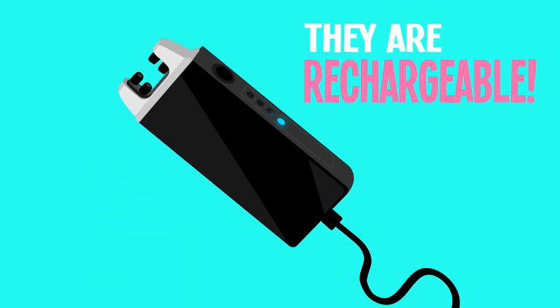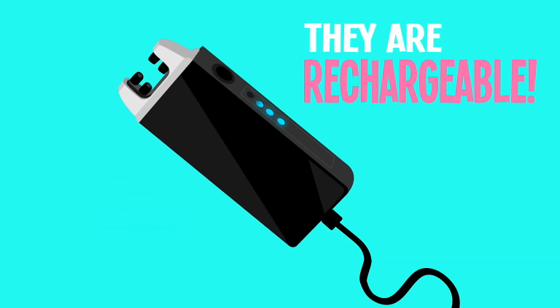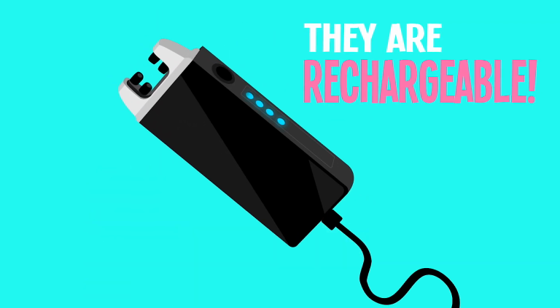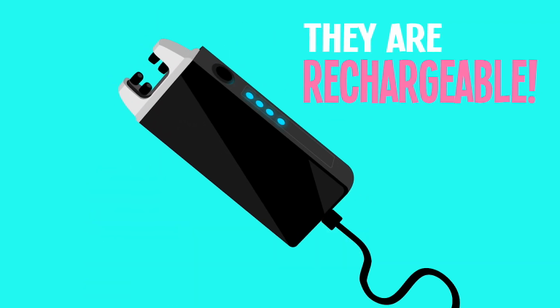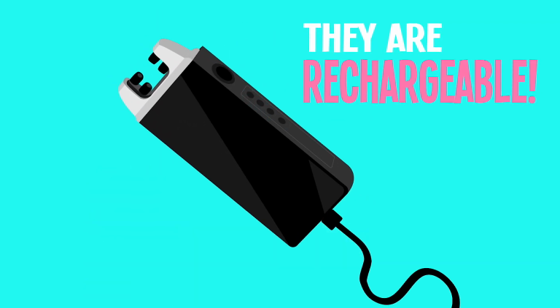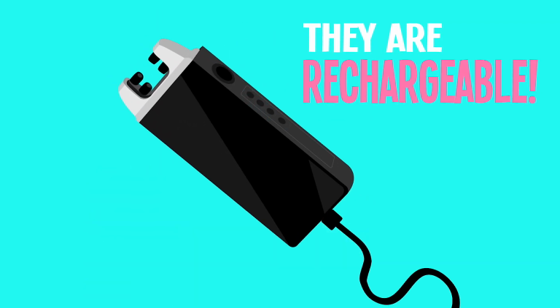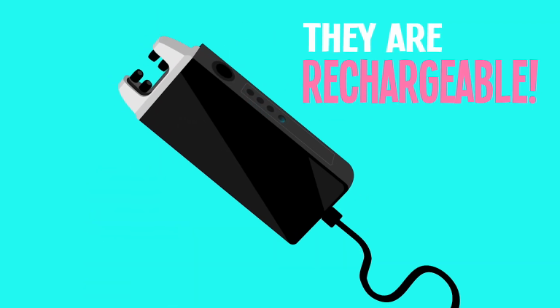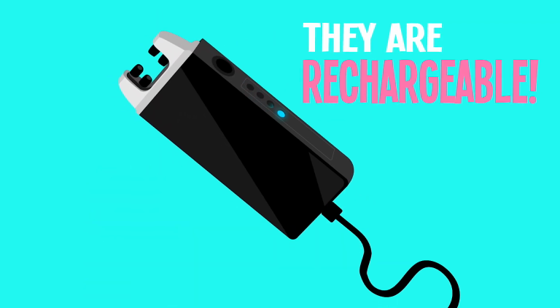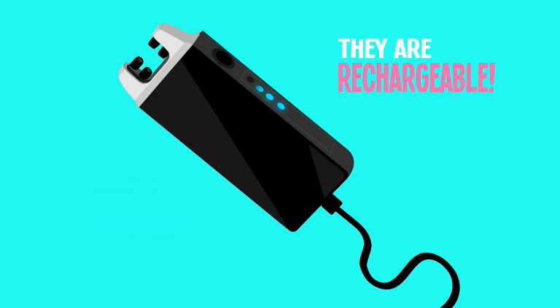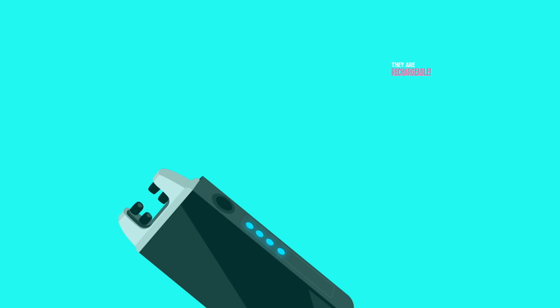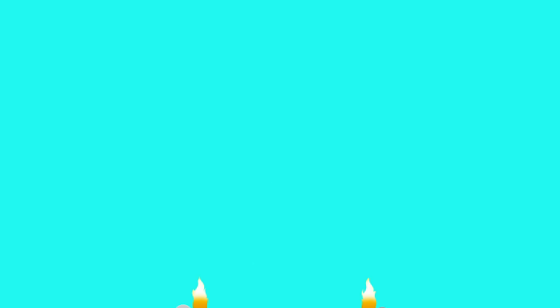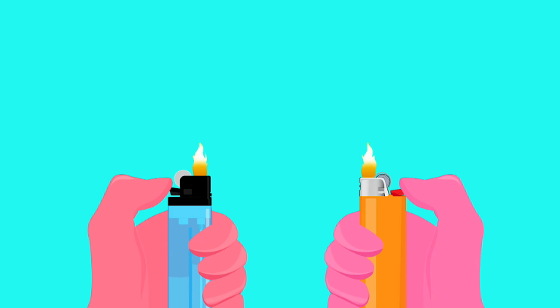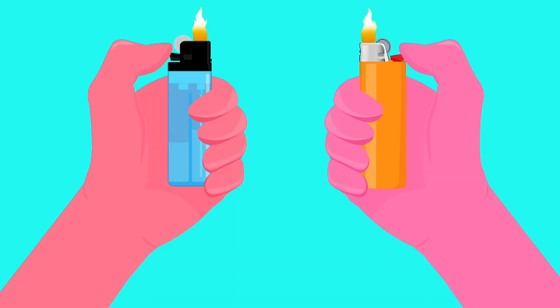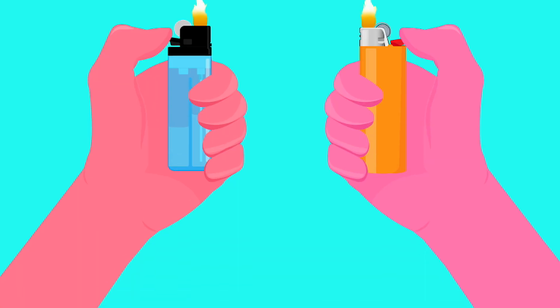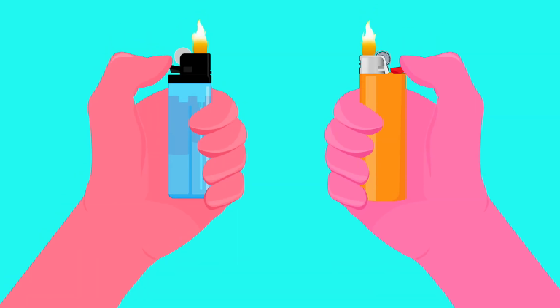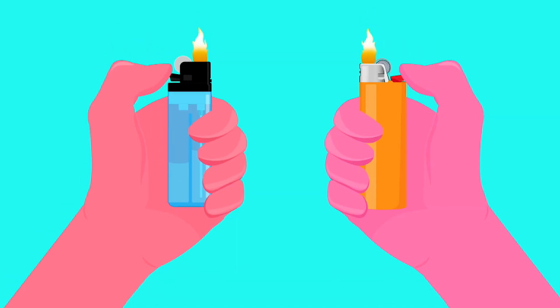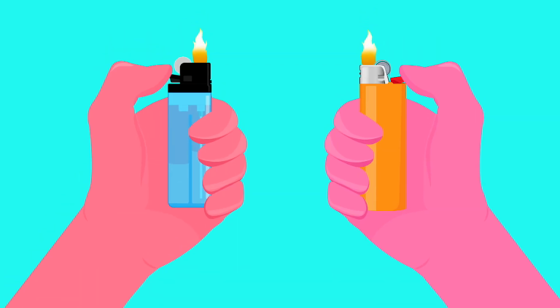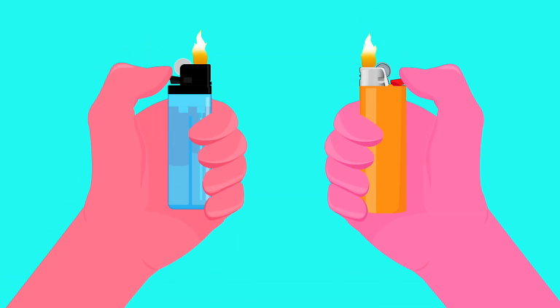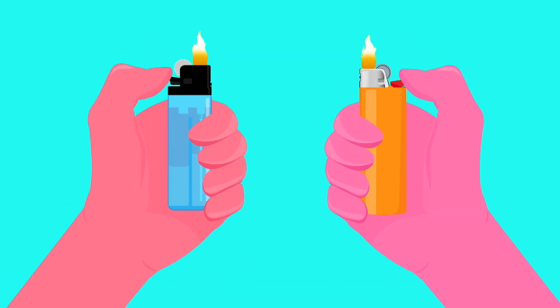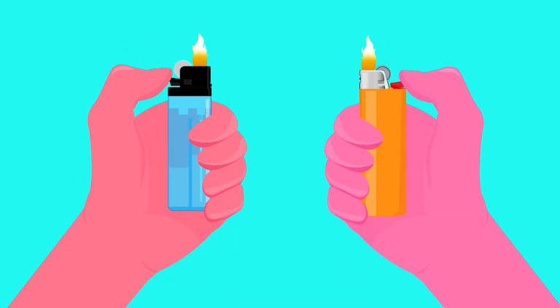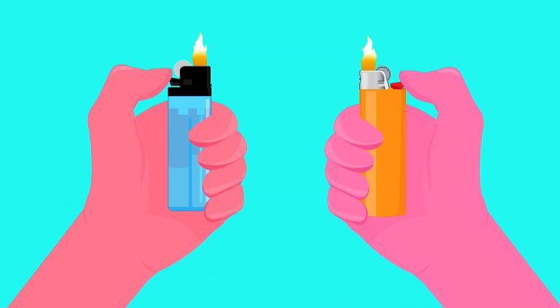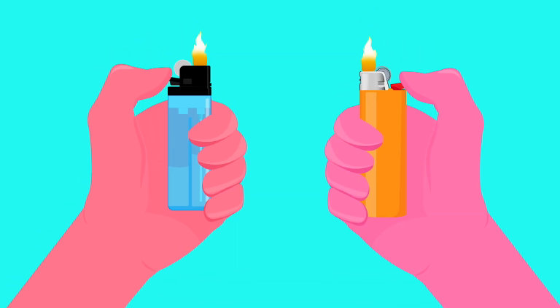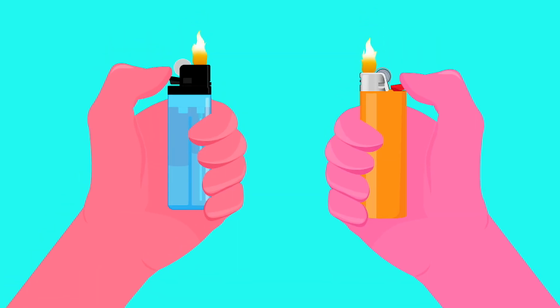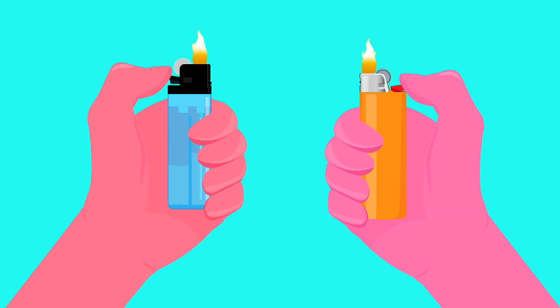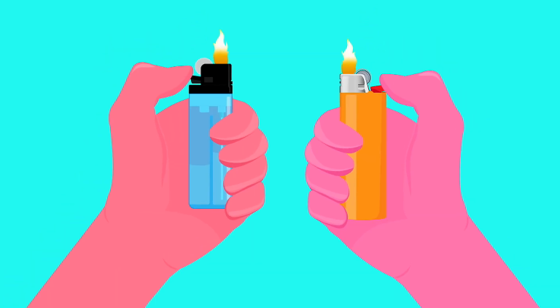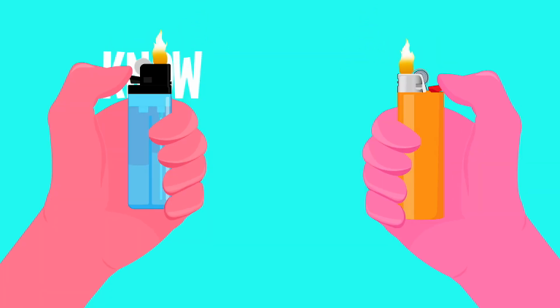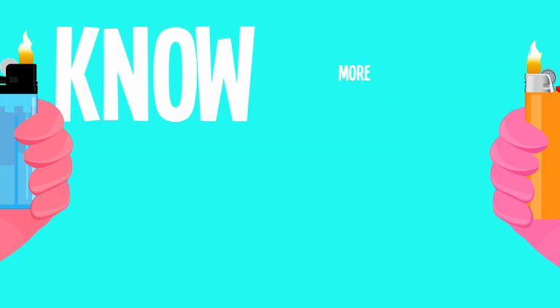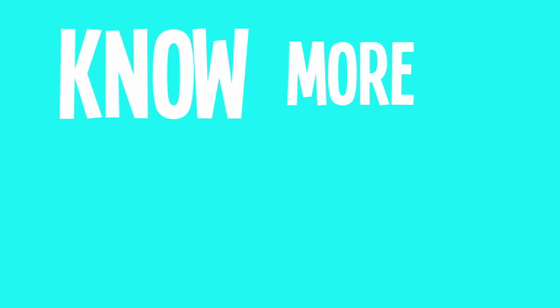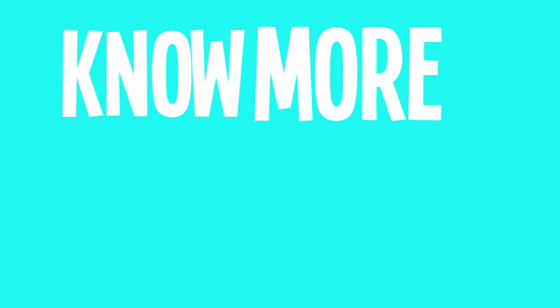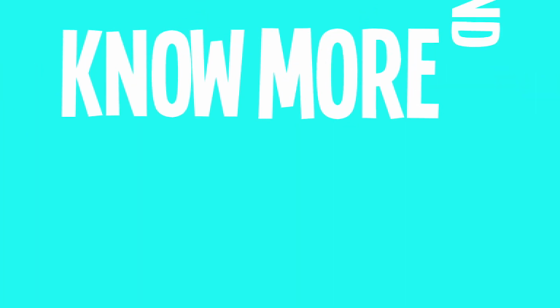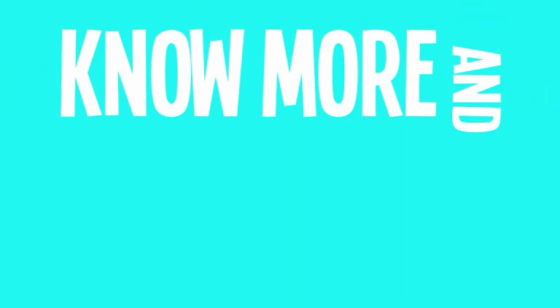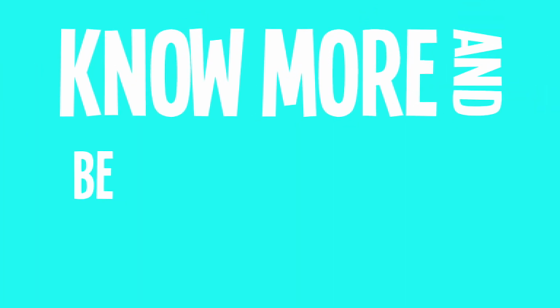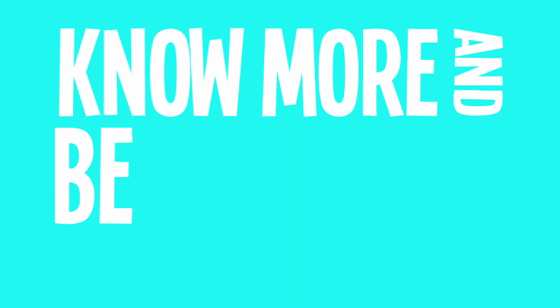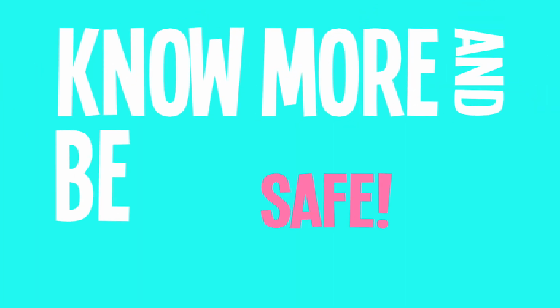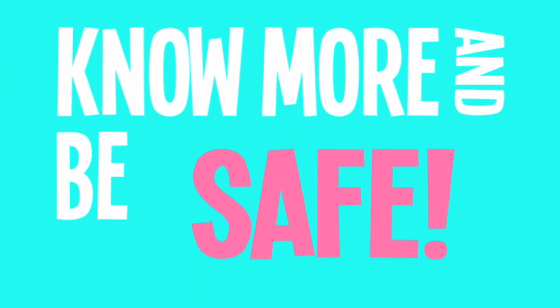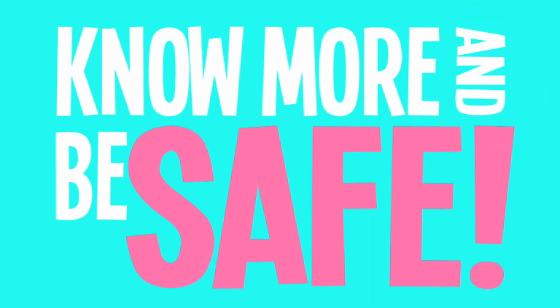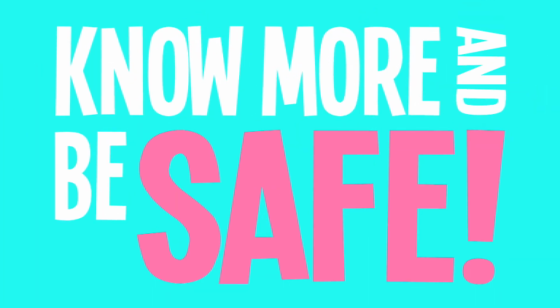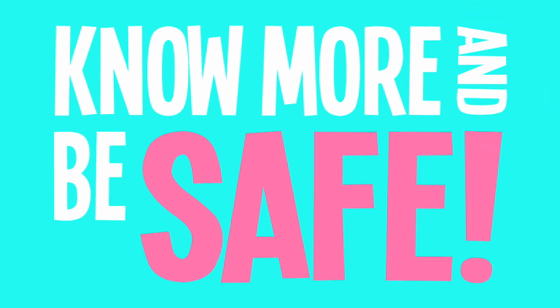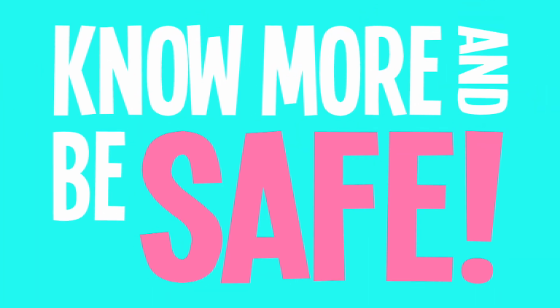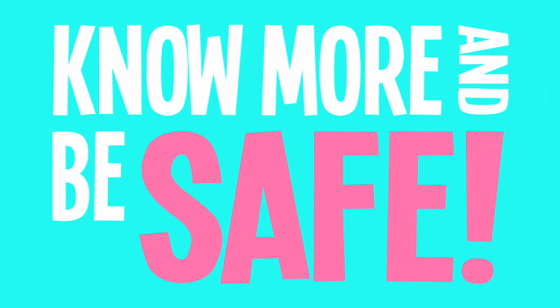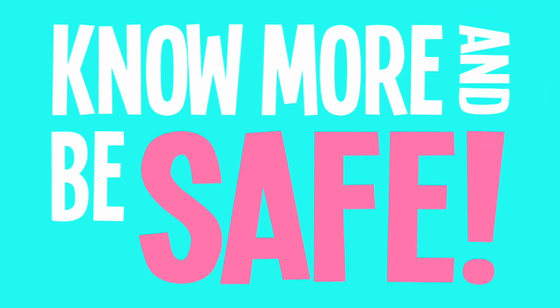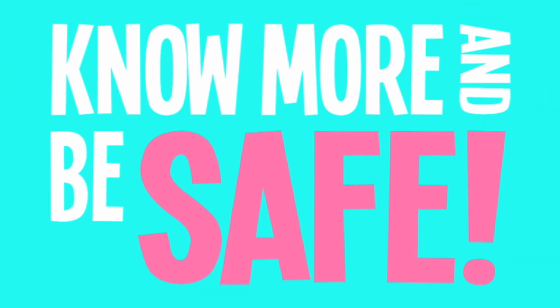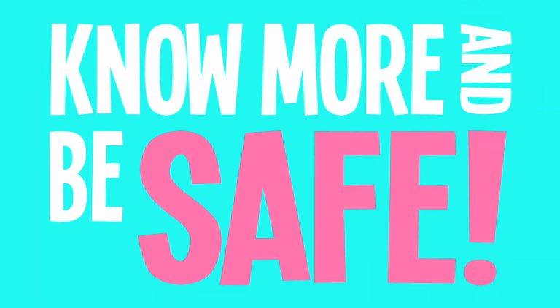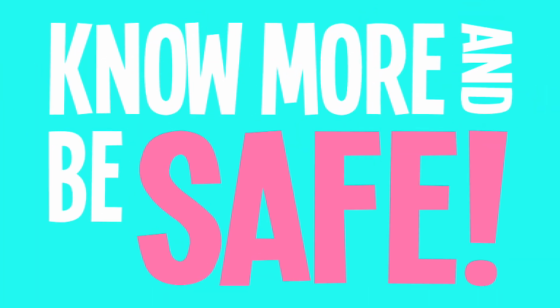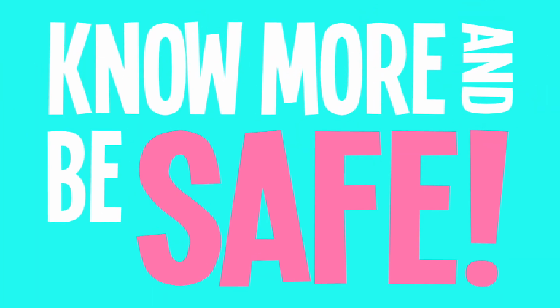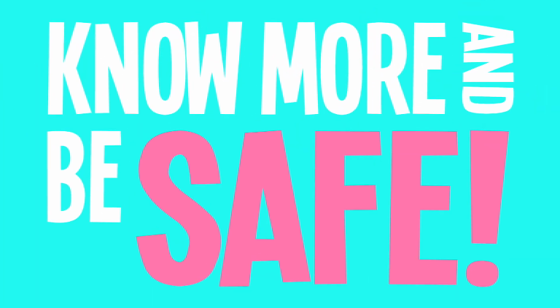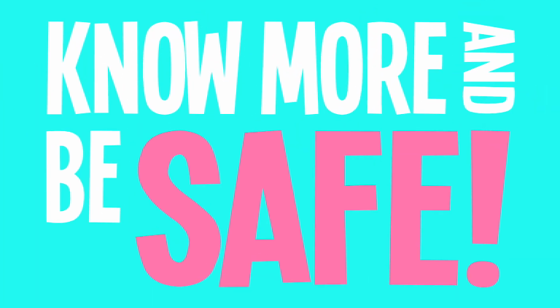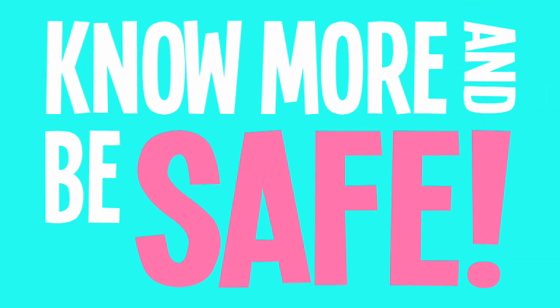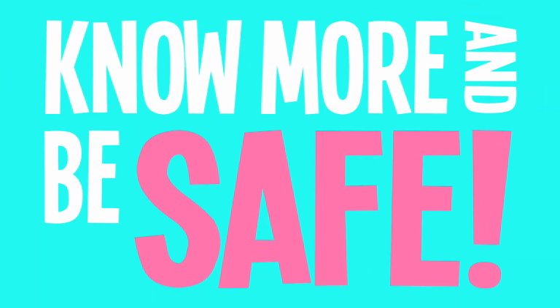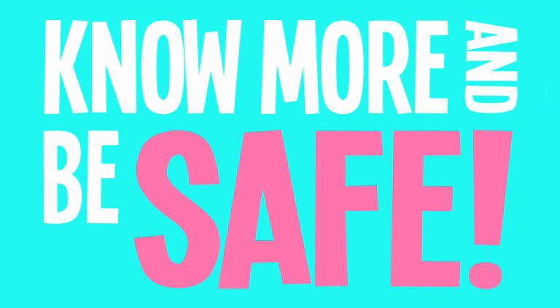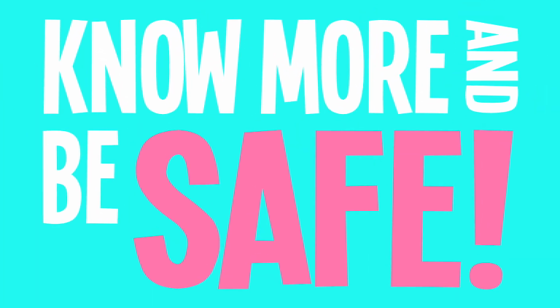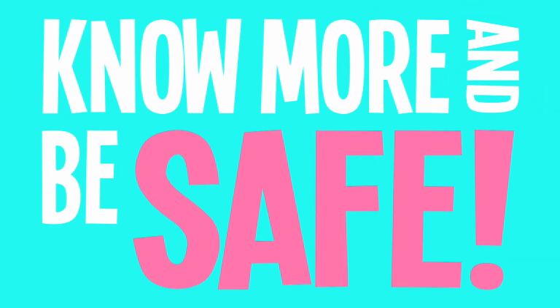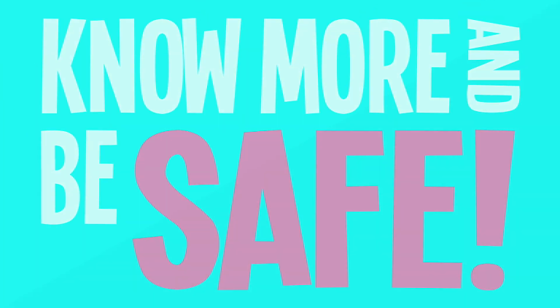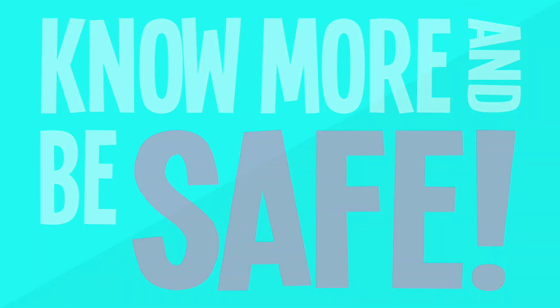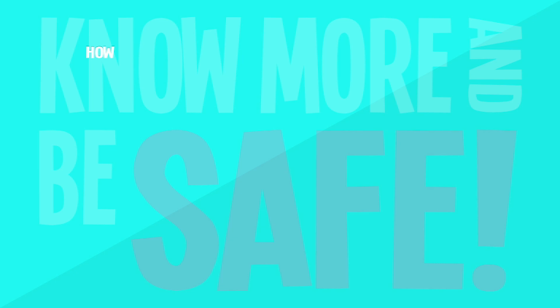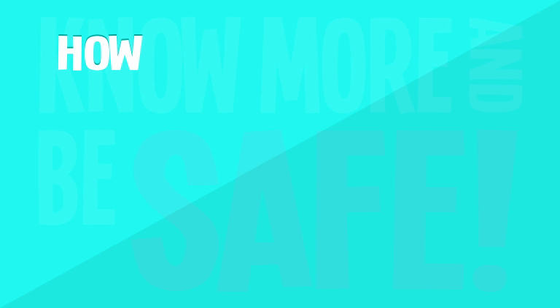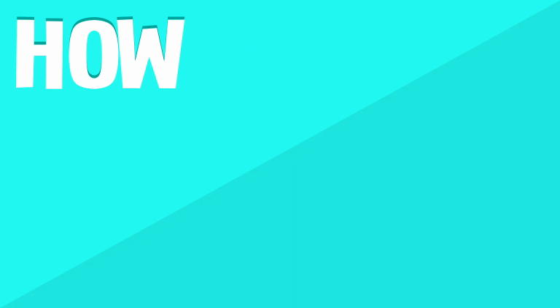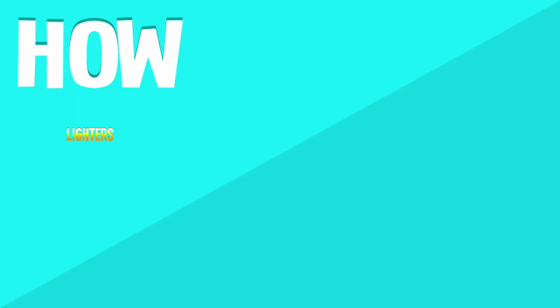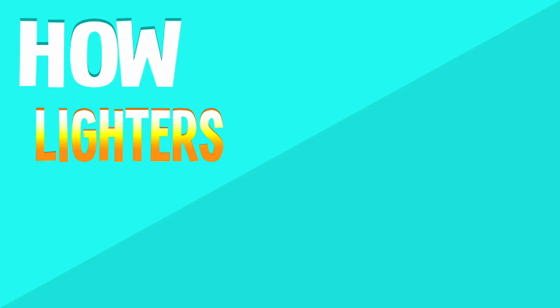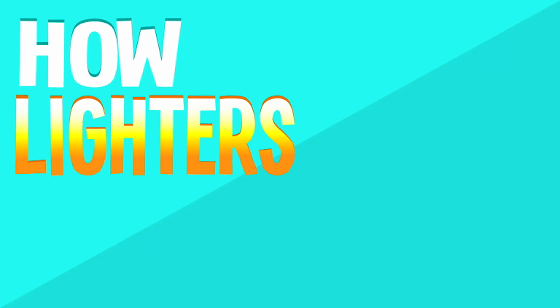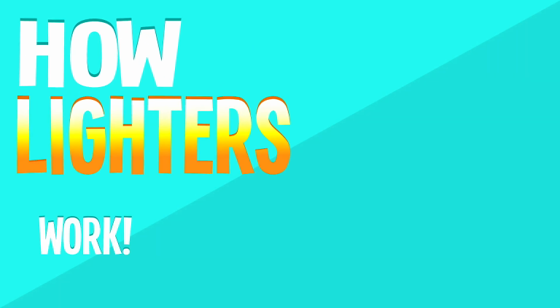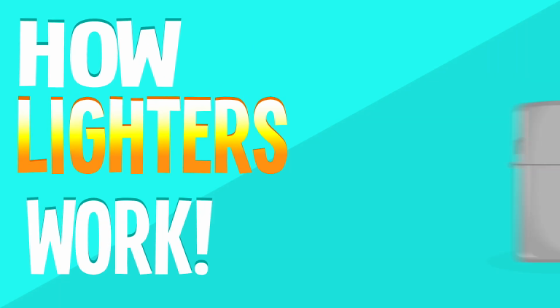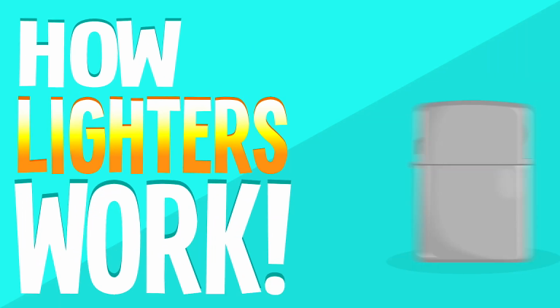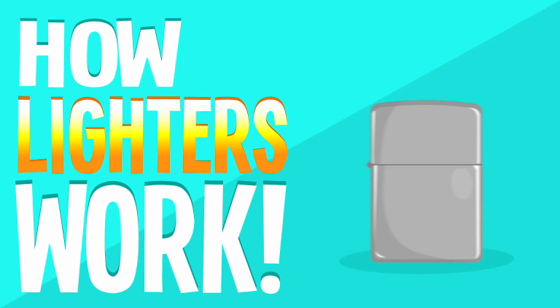Lighters are very helpful tools, and knowing how they work makes them safer to use. And now you know how lighters work.